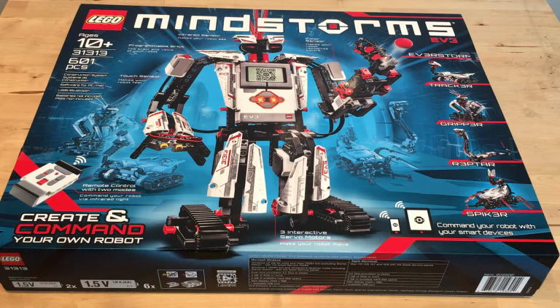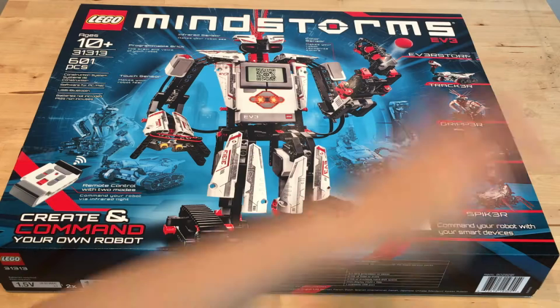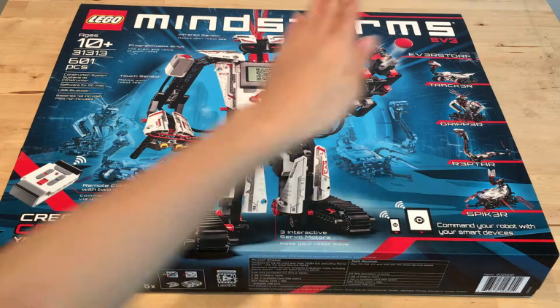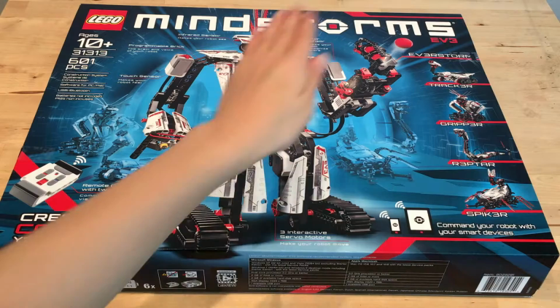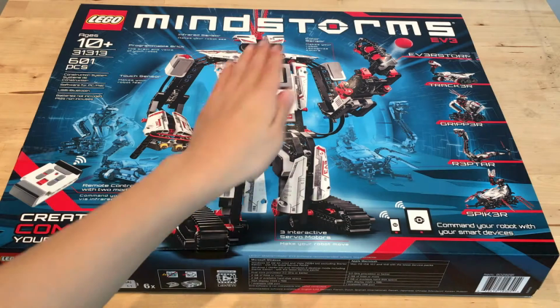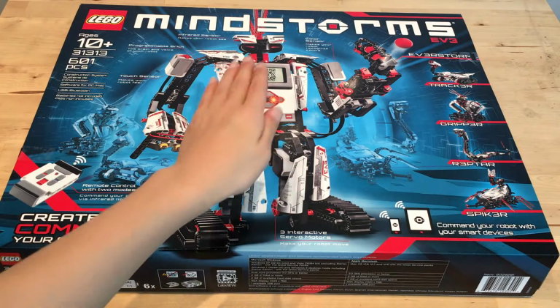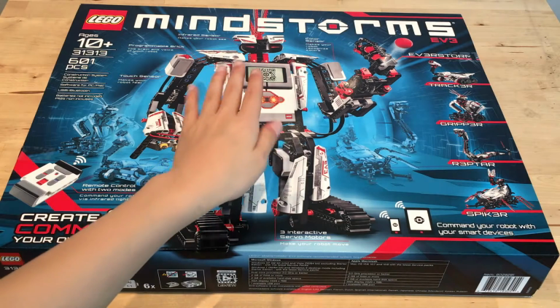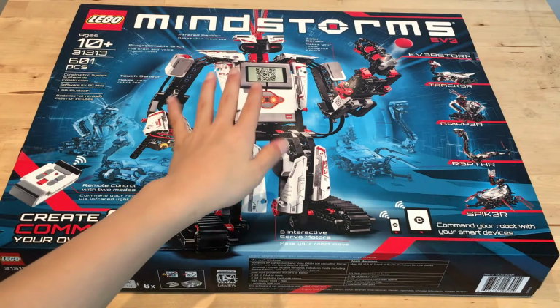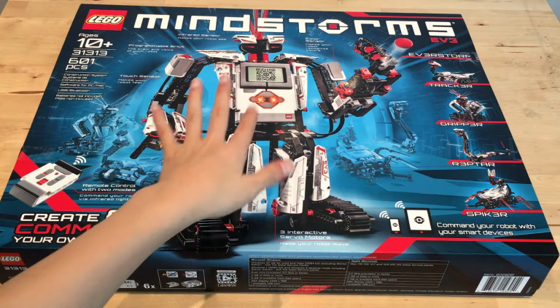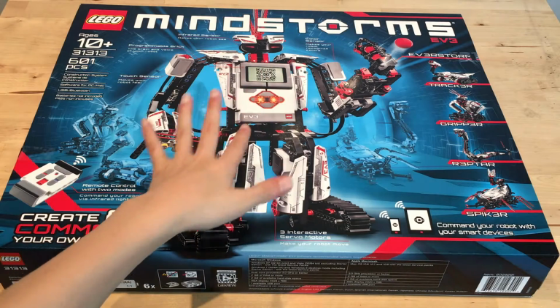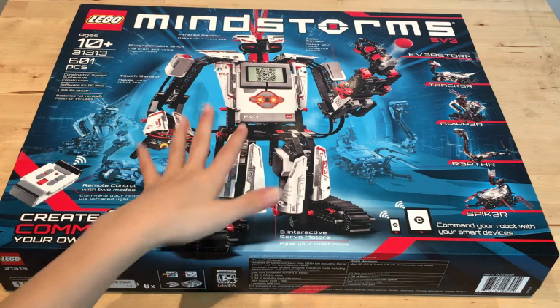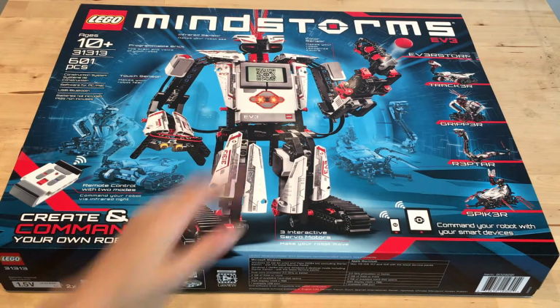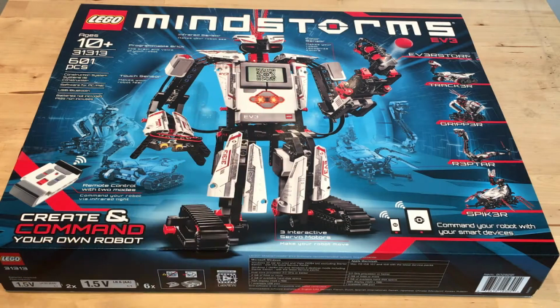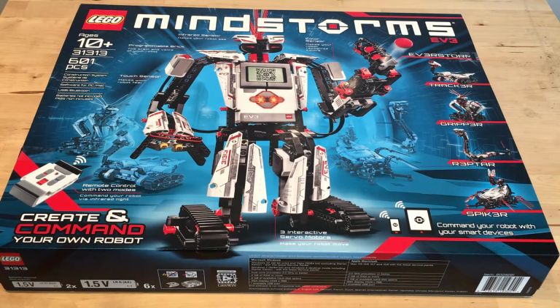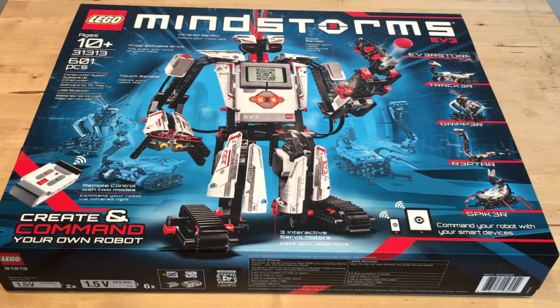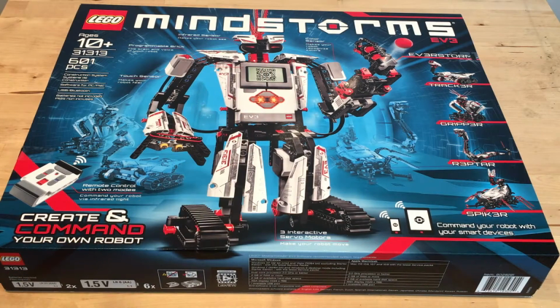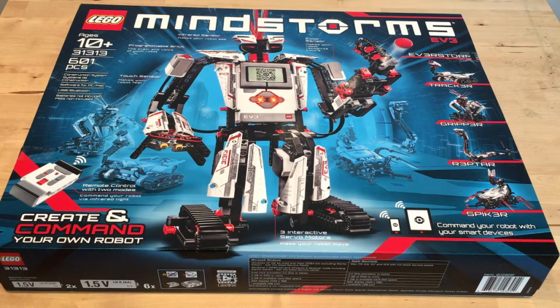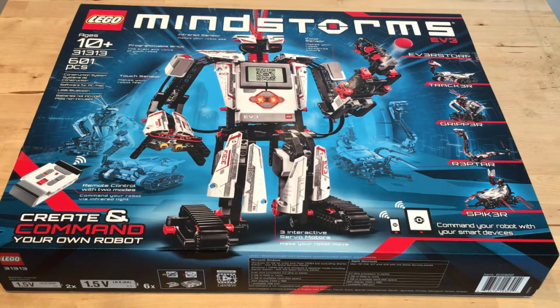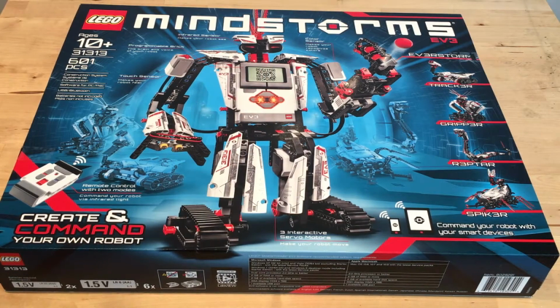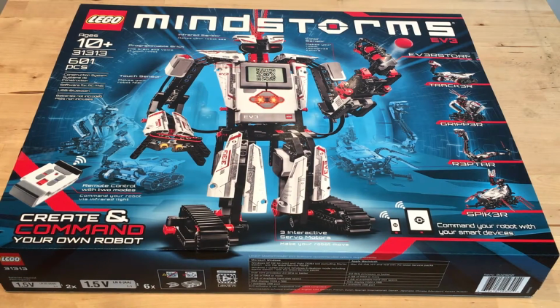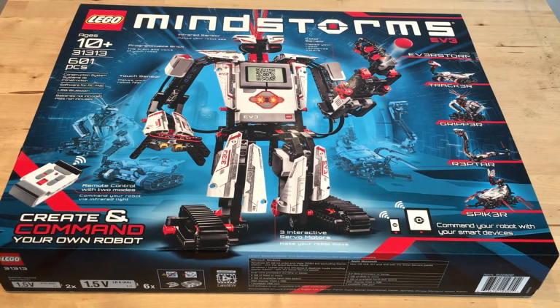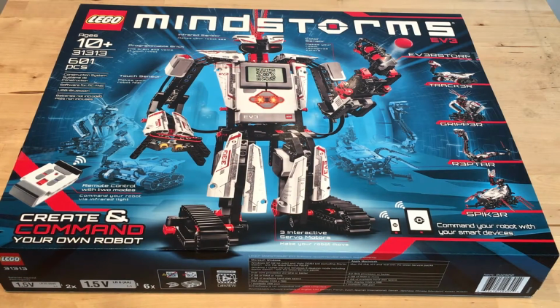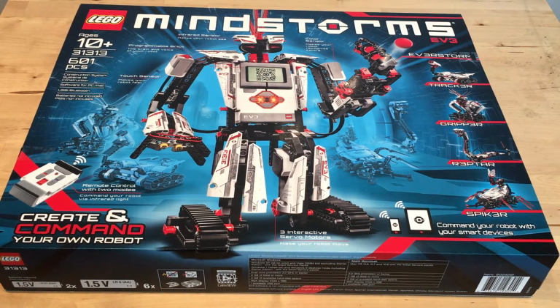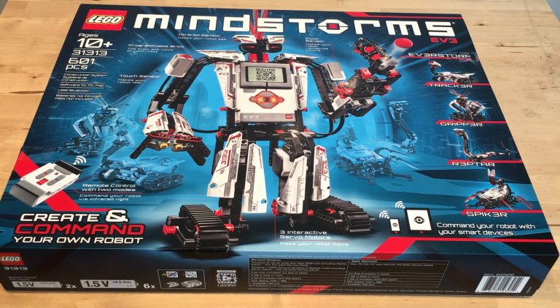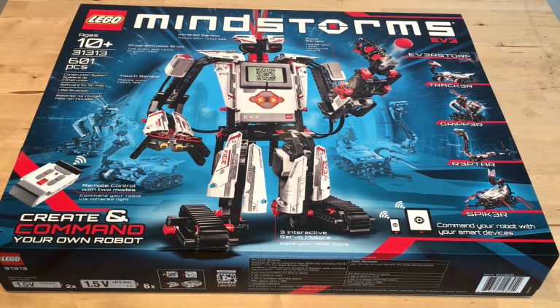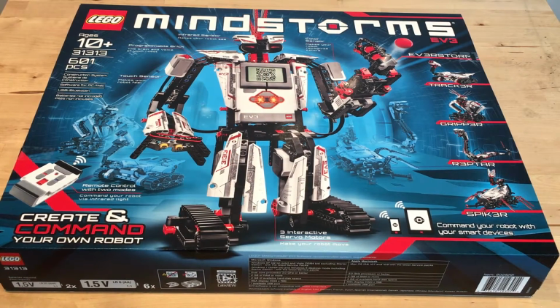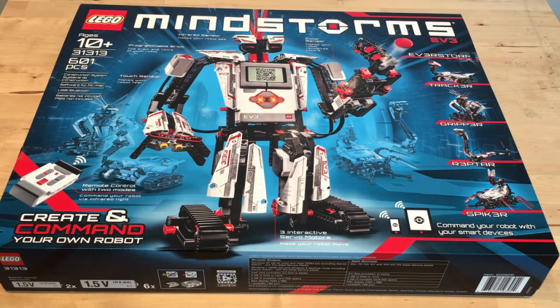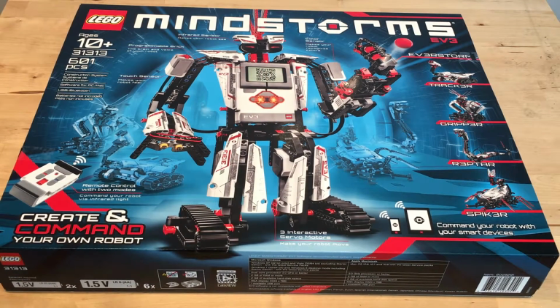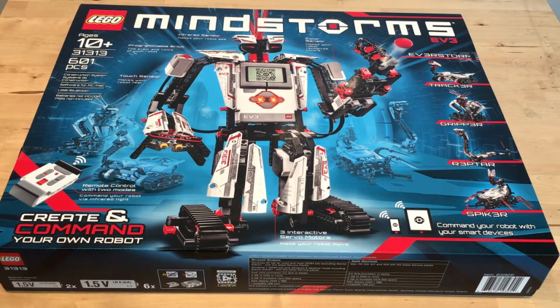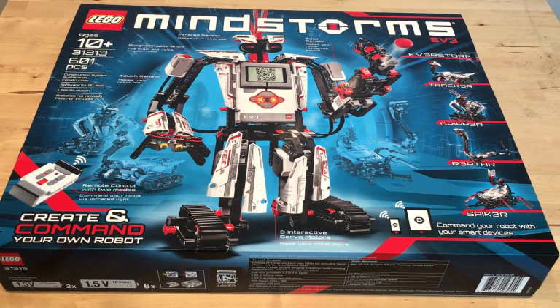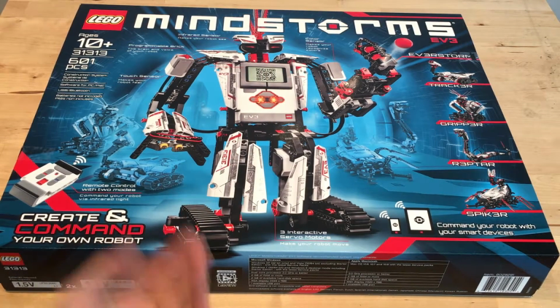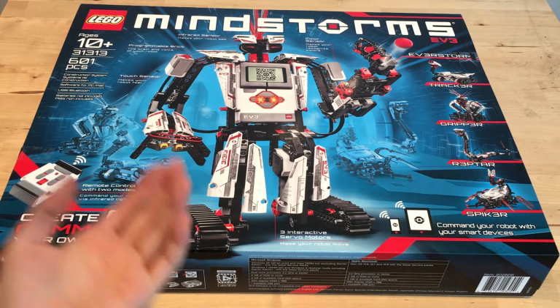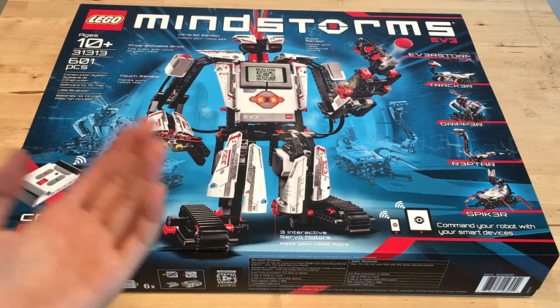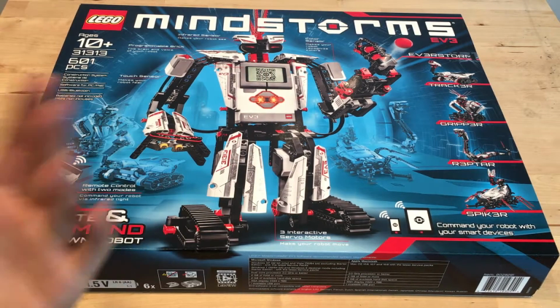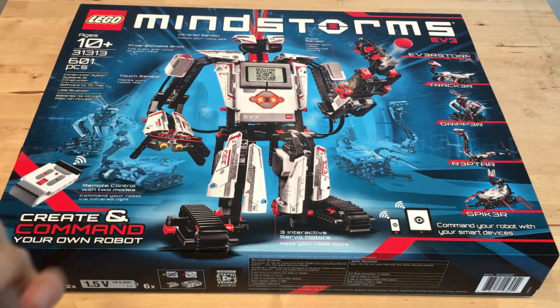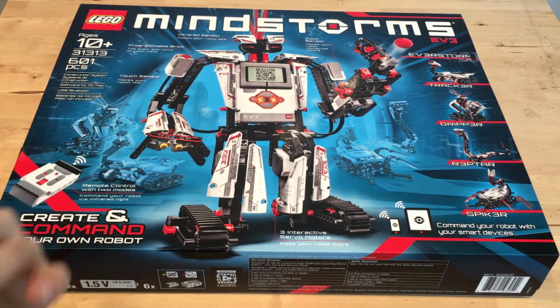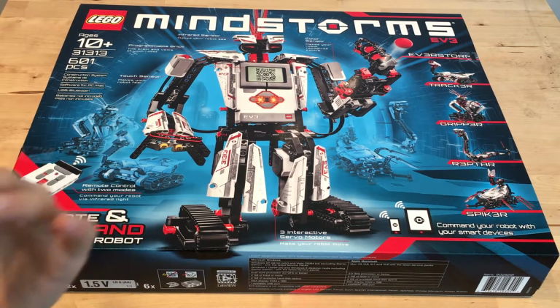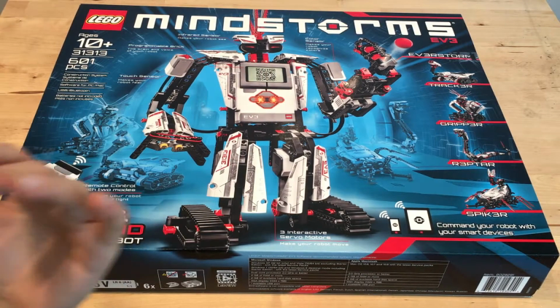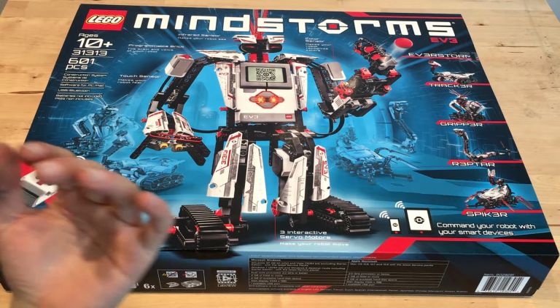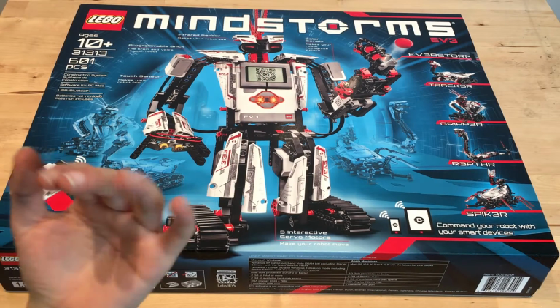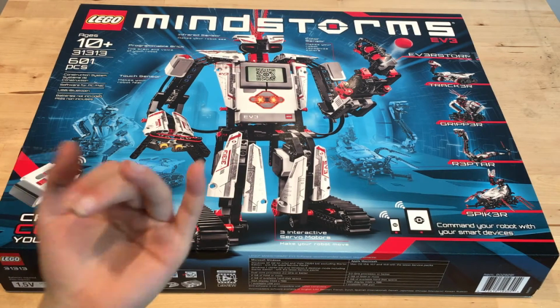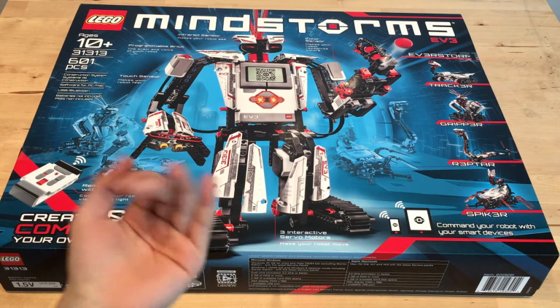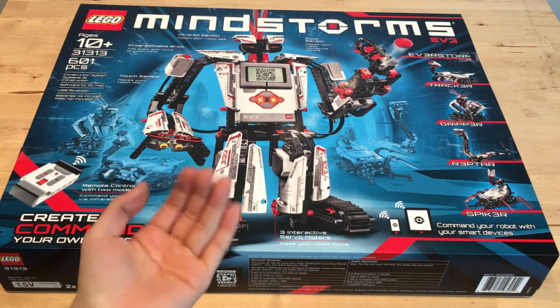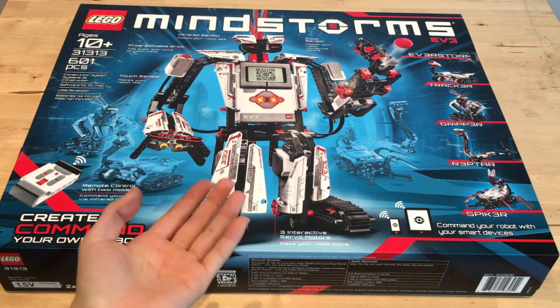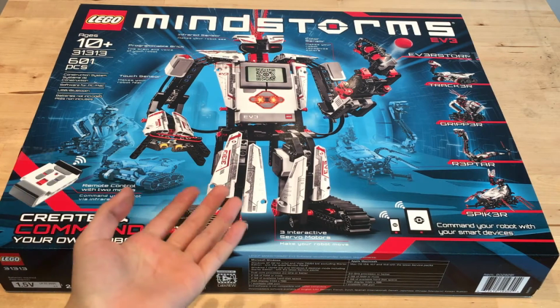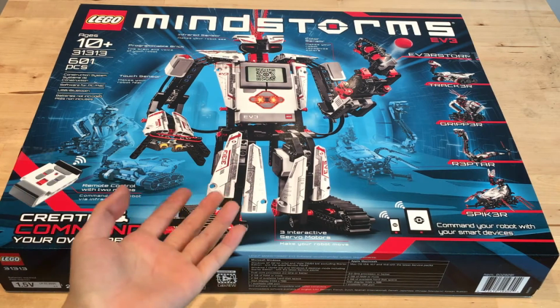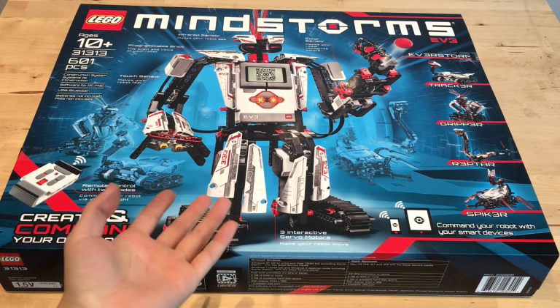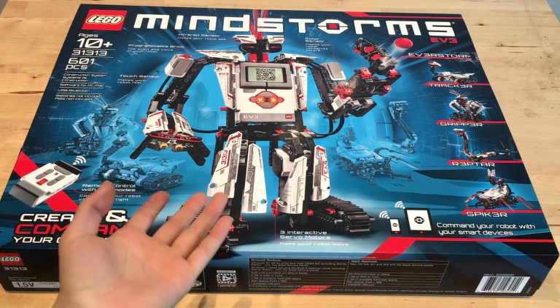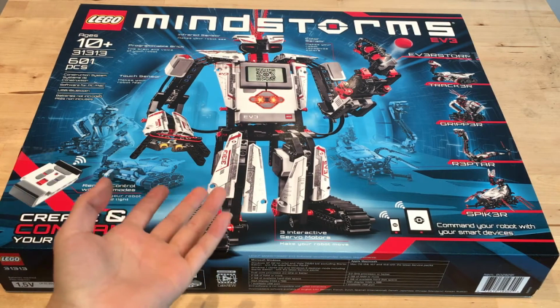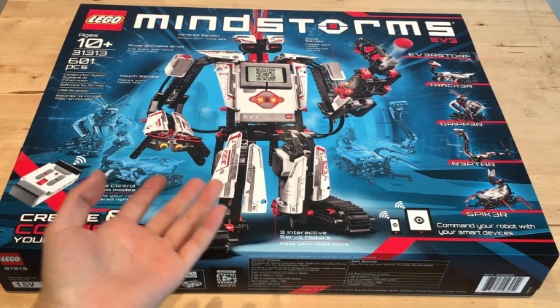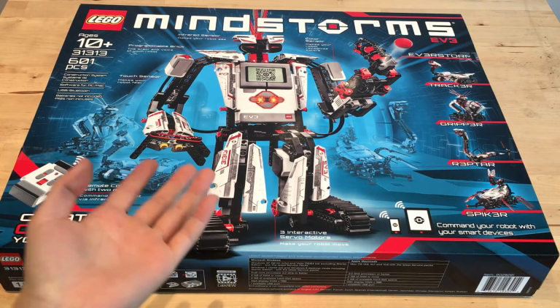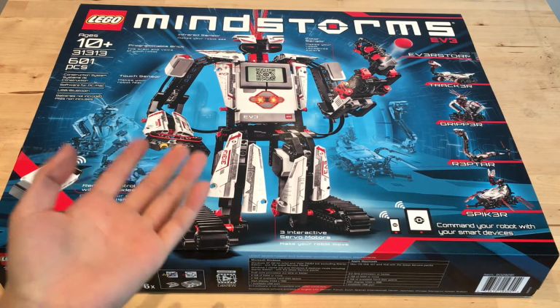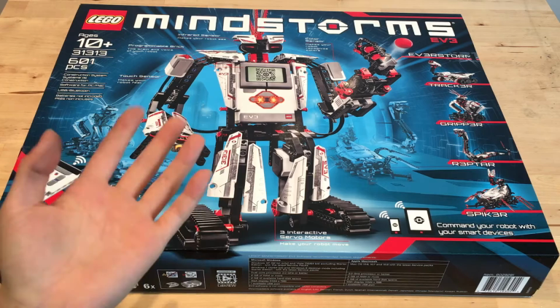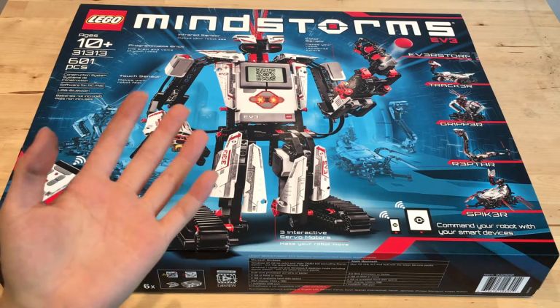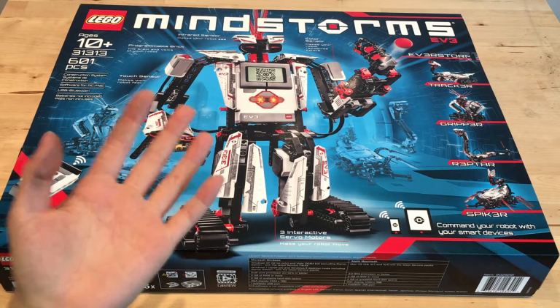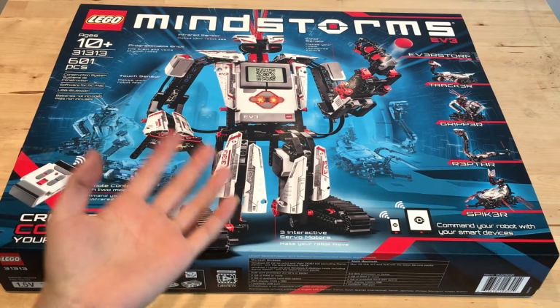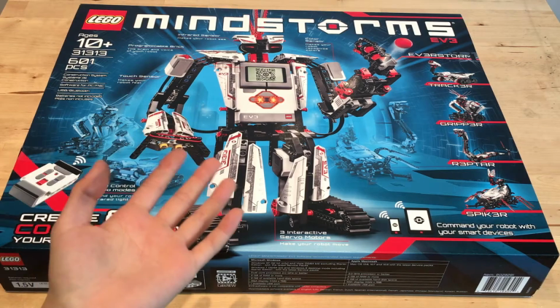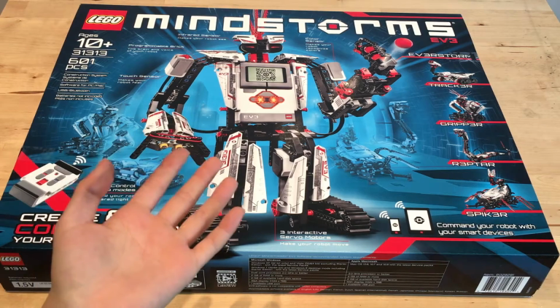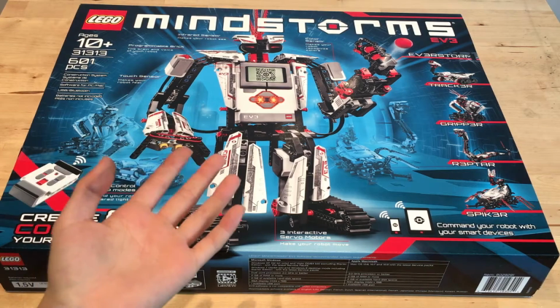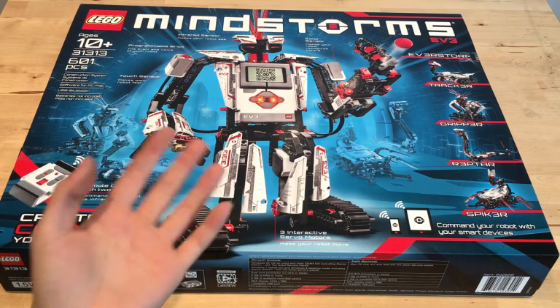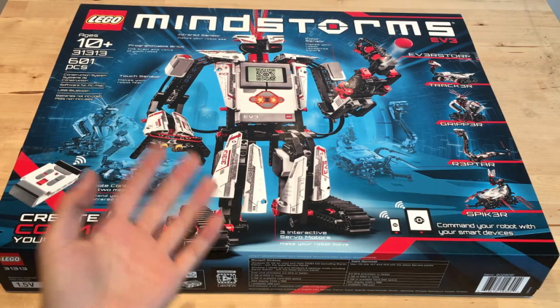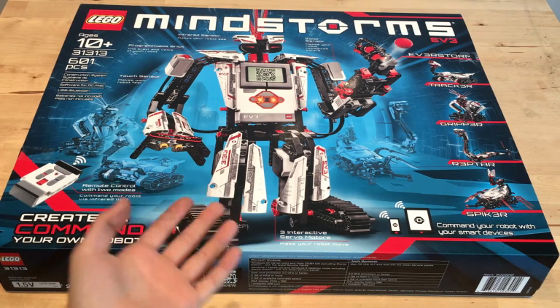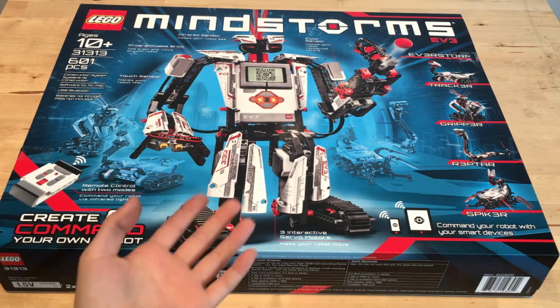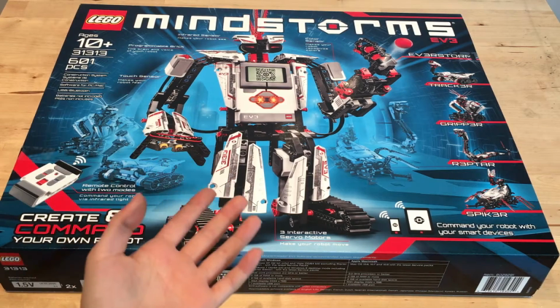Hey everybody, it's CrazyCube and Carol. How you doing? Today I'm going to be making a Rubik's Cube solving robot.